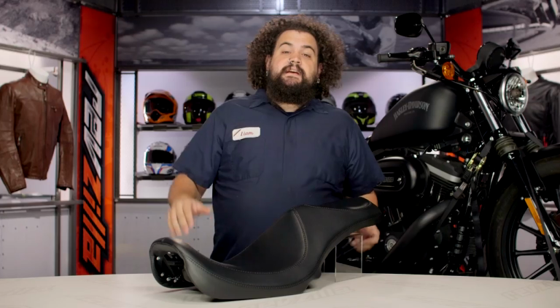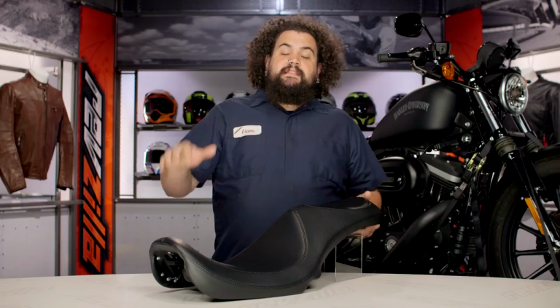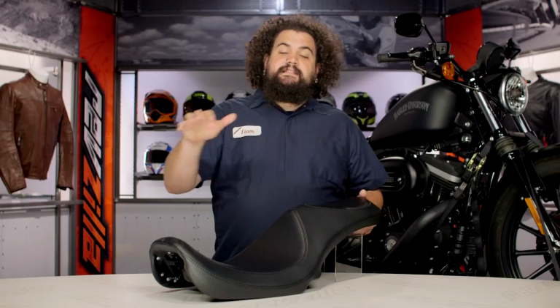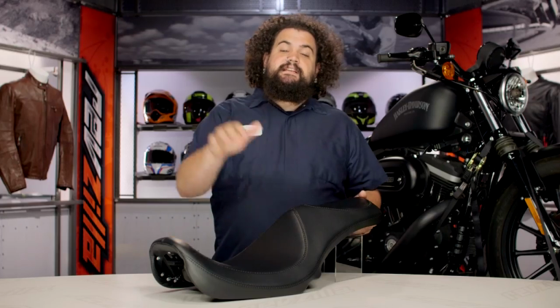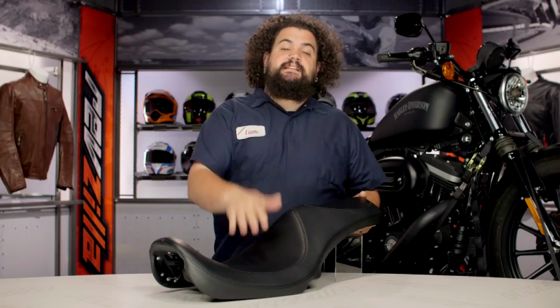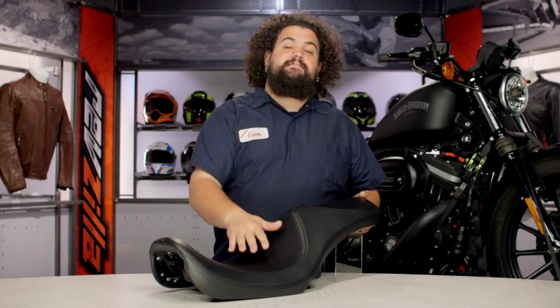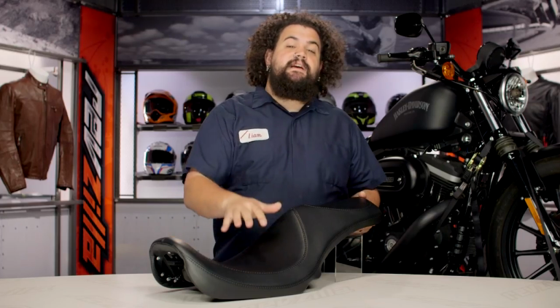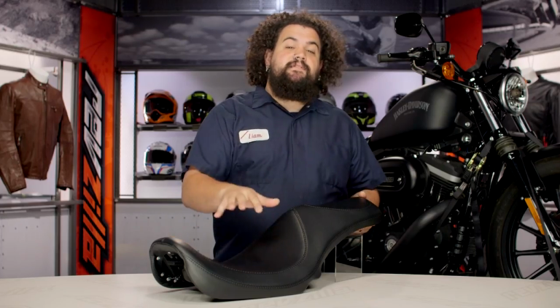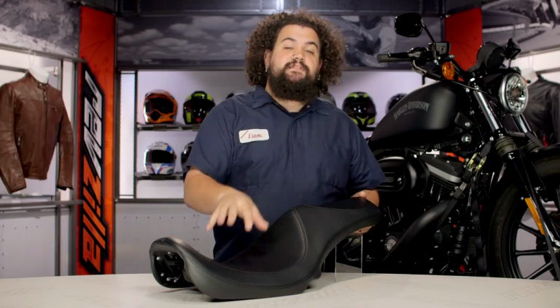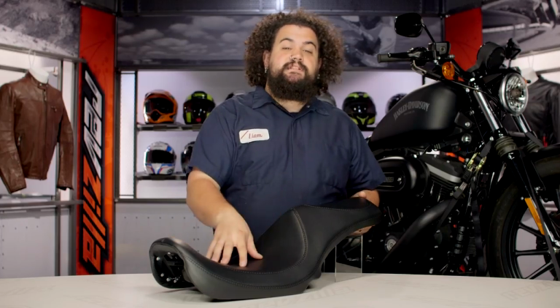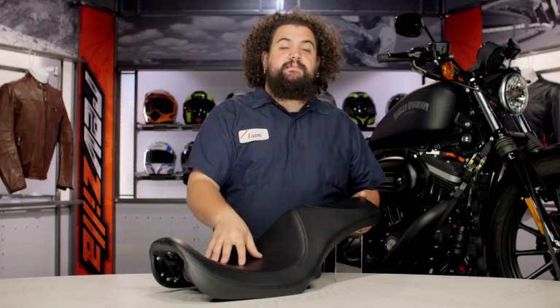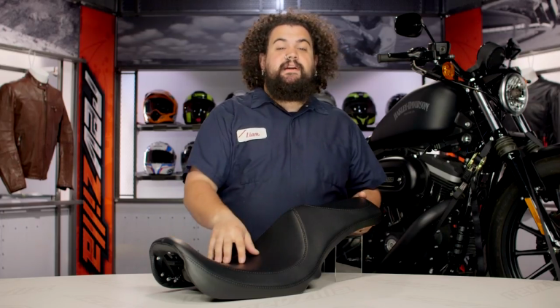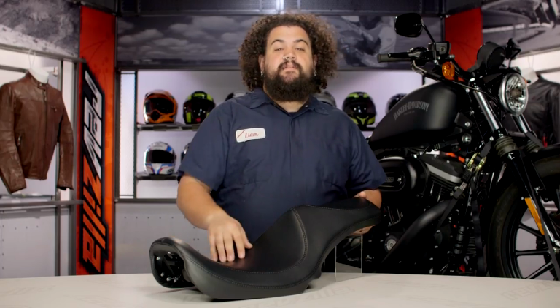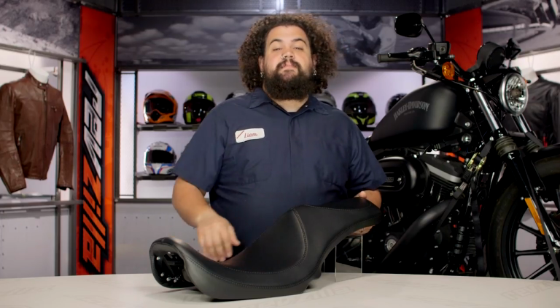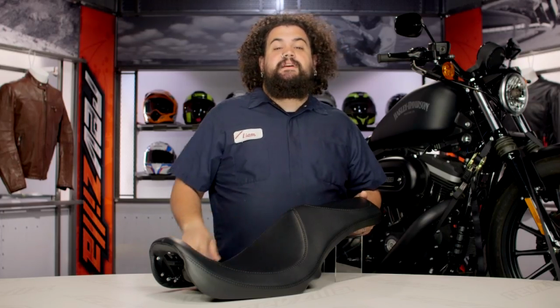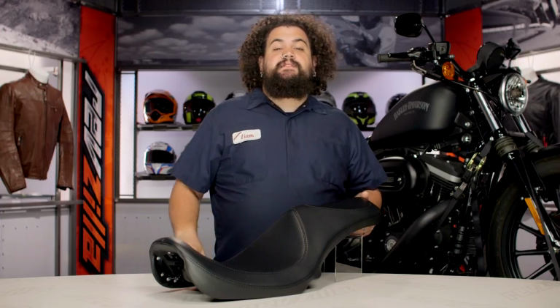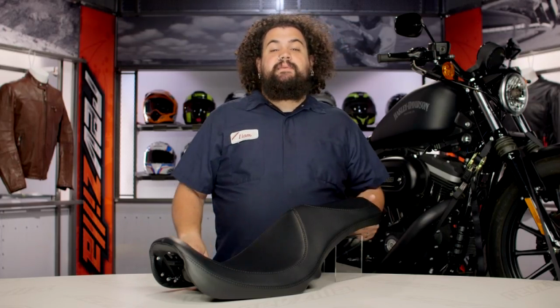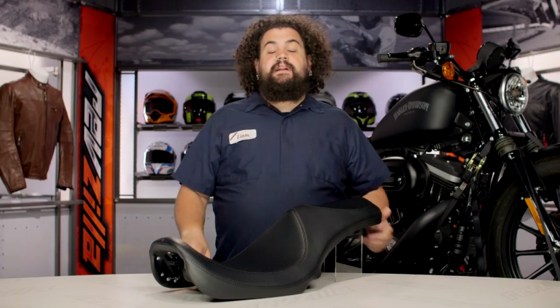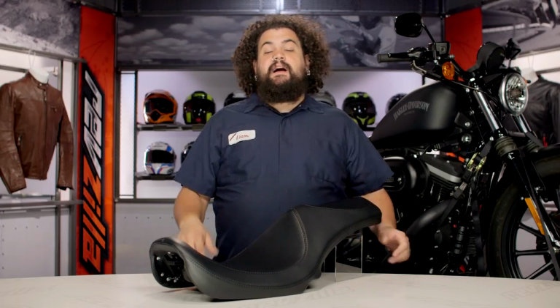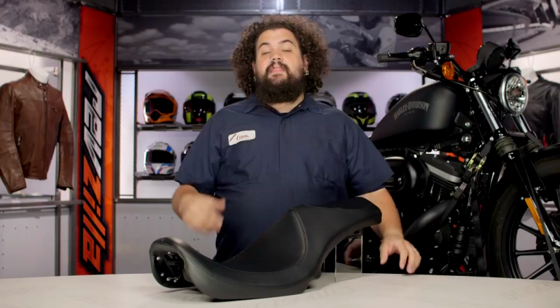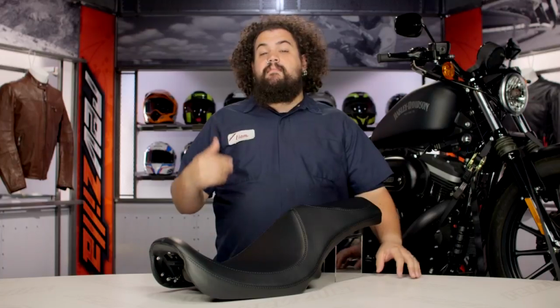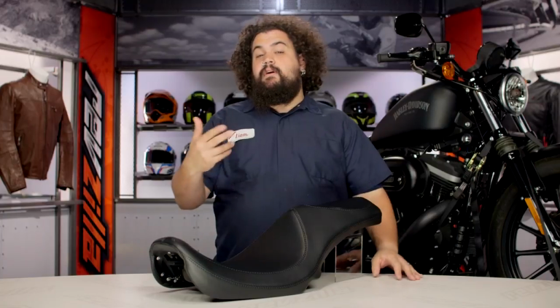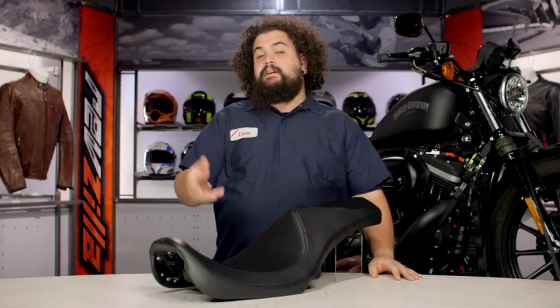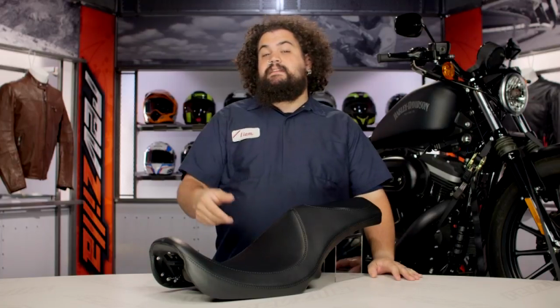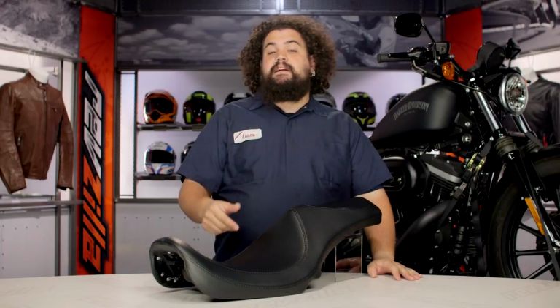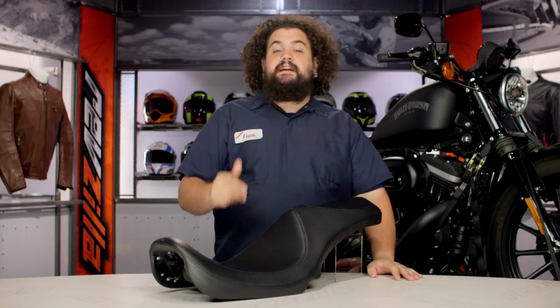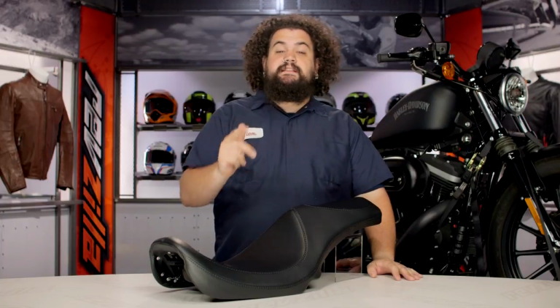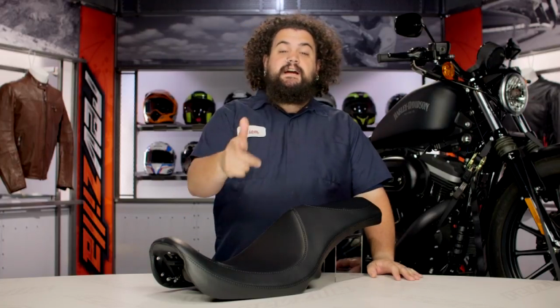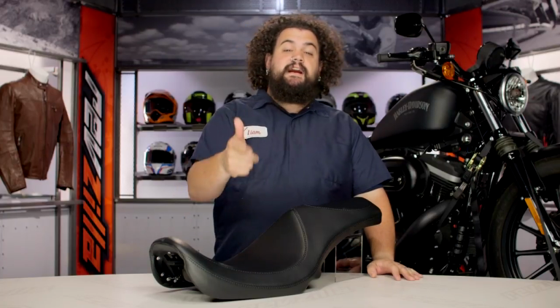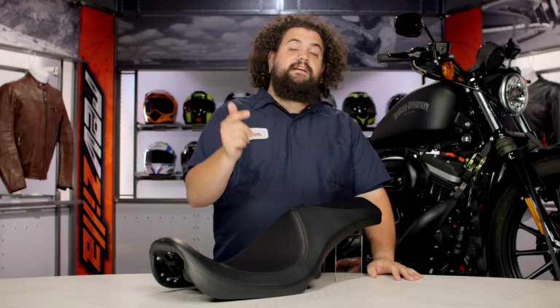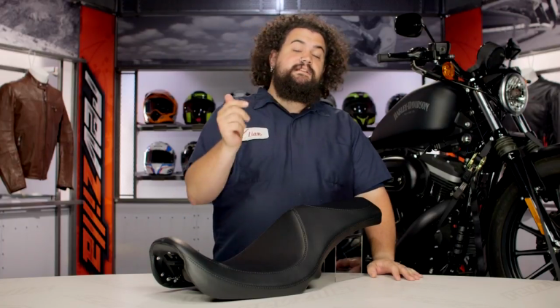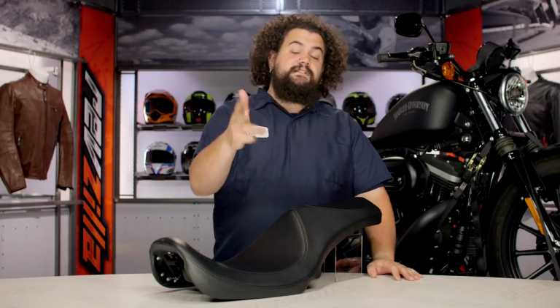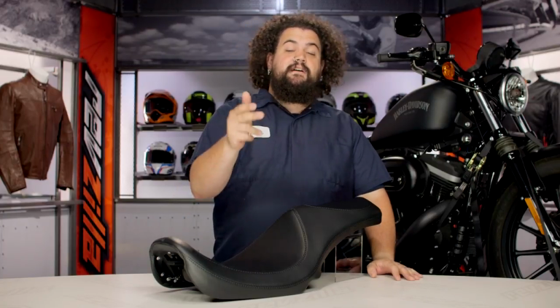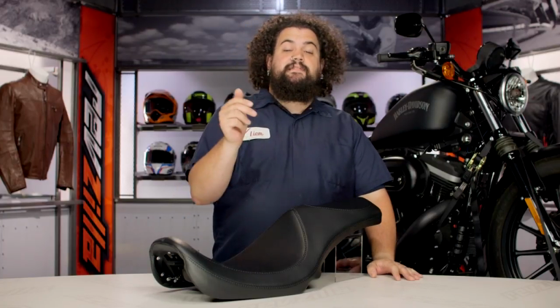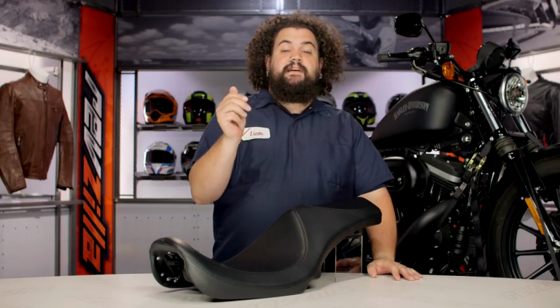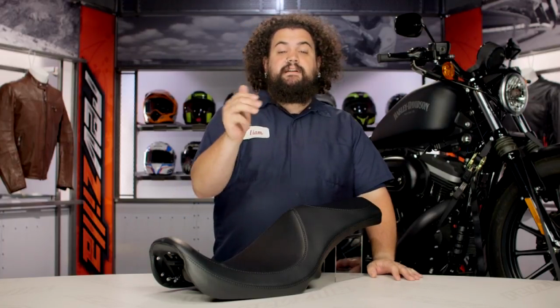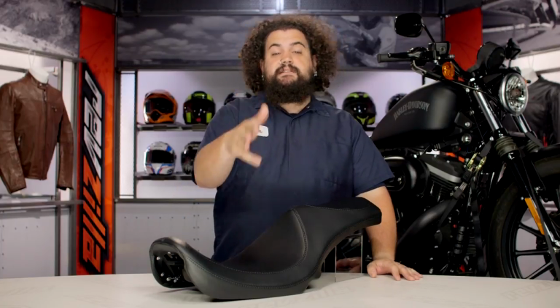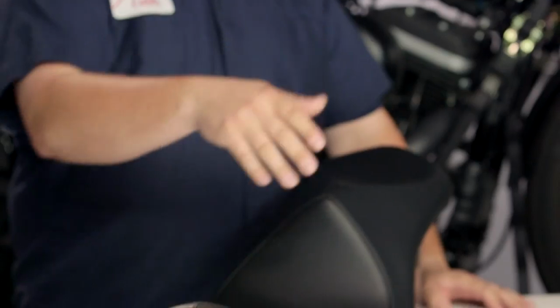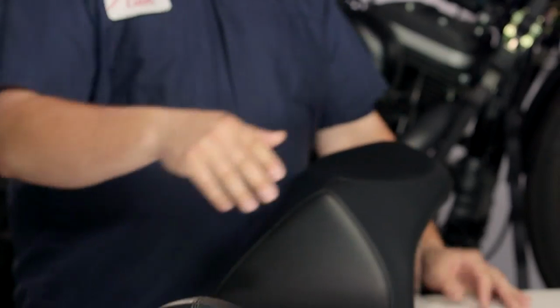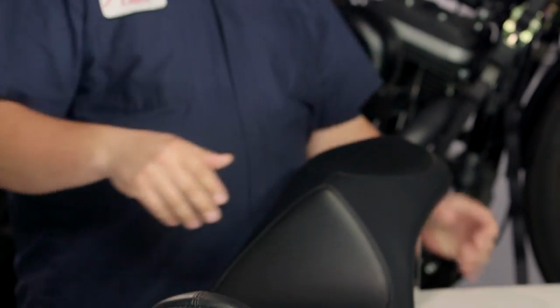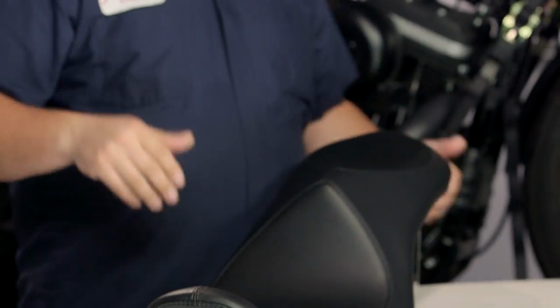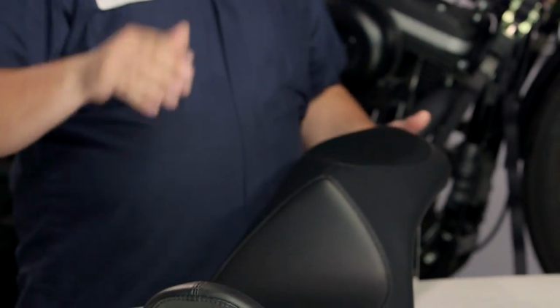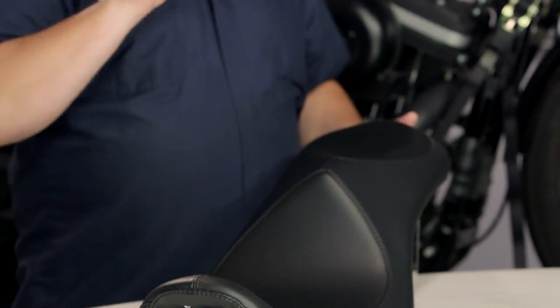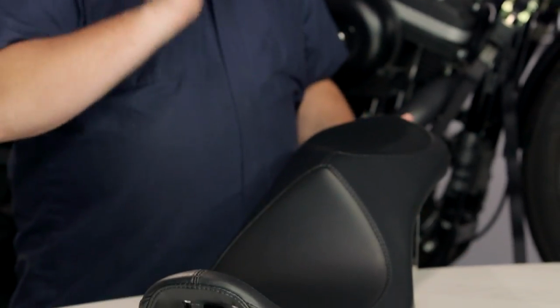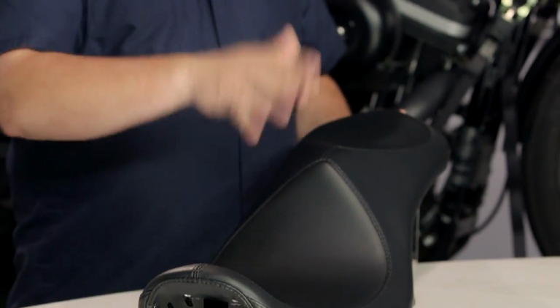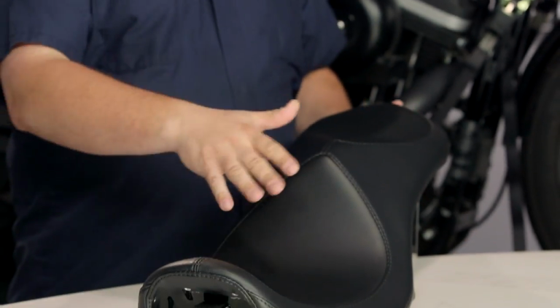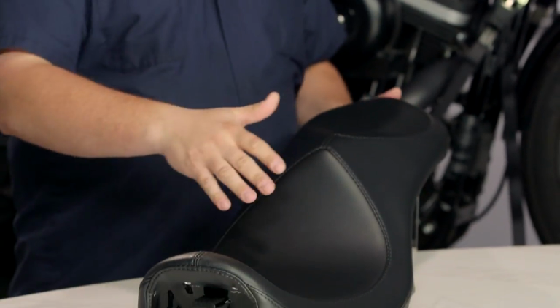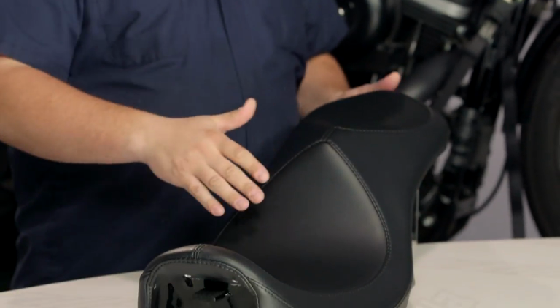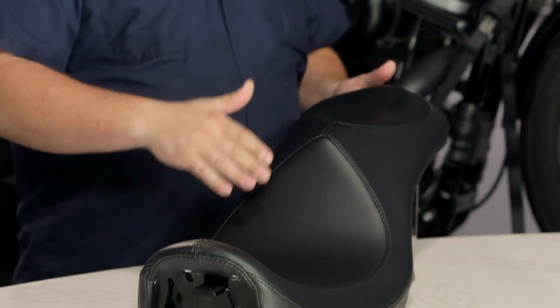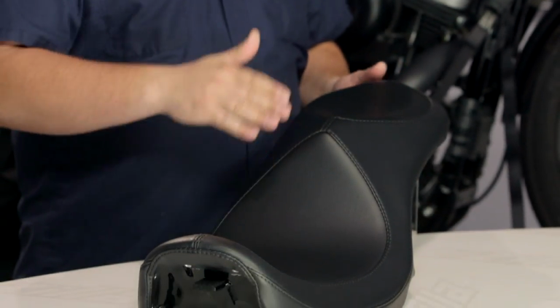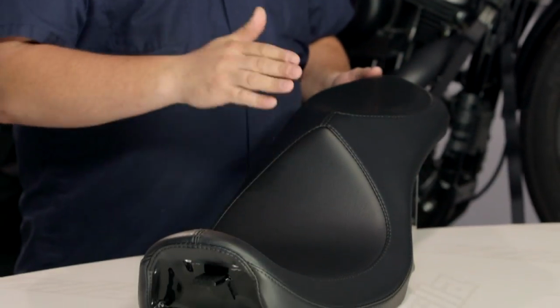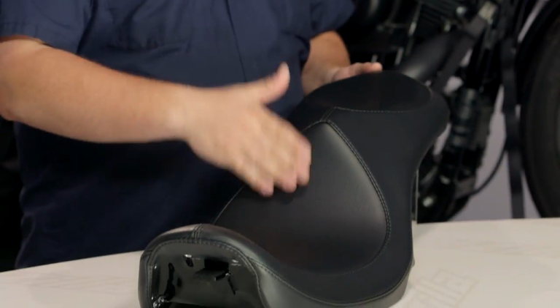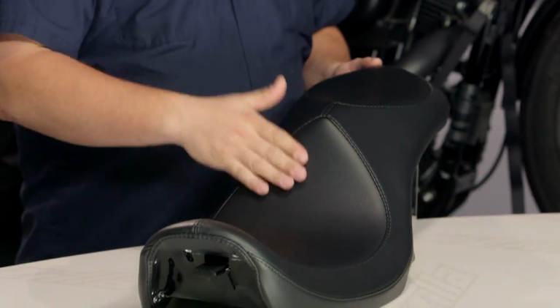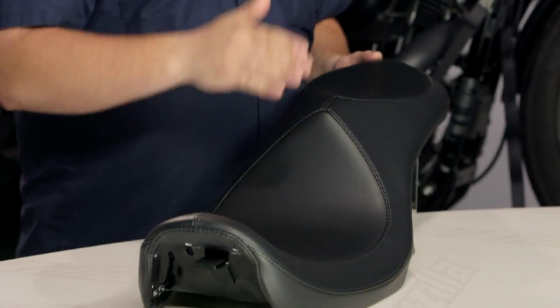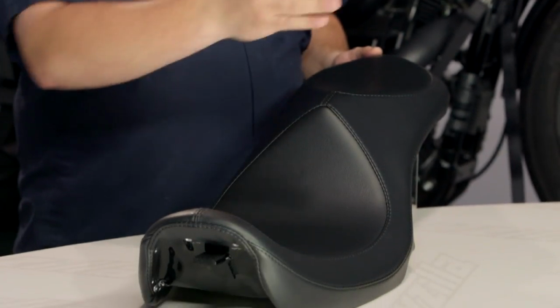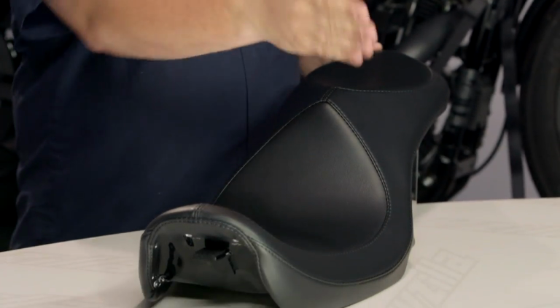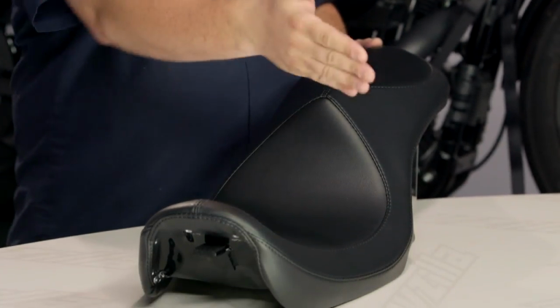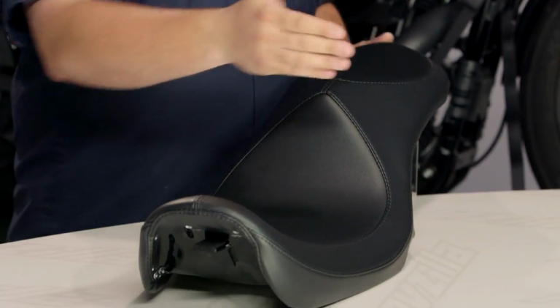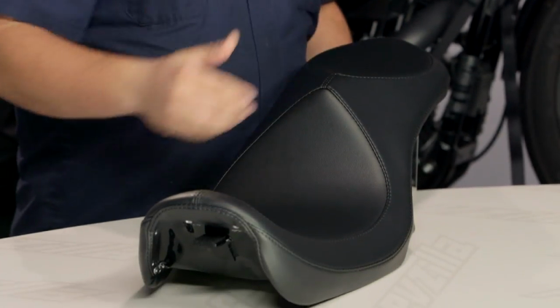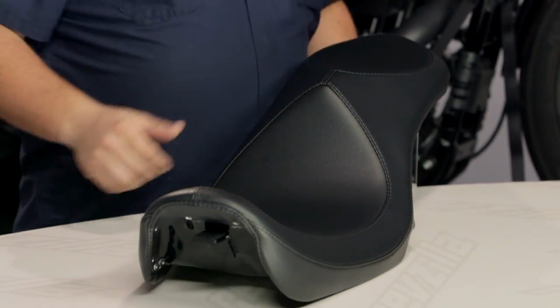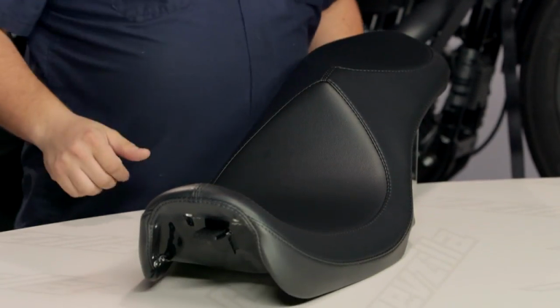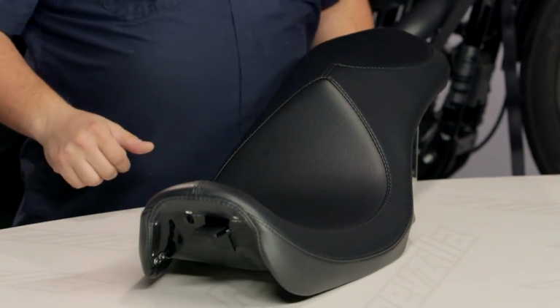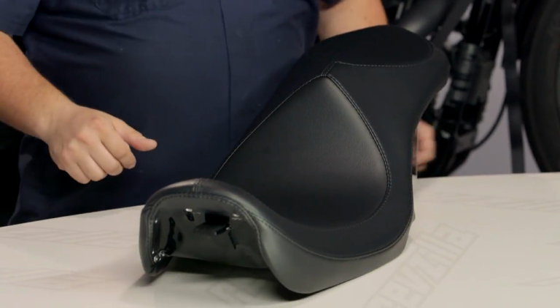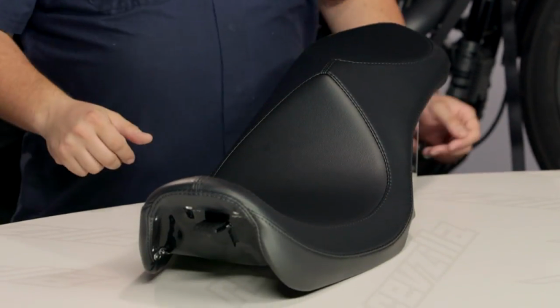This thing is made for just about every big twin on the market today — Dyna, Softail, Touring — you guys all have something from LaPera for your bikes.